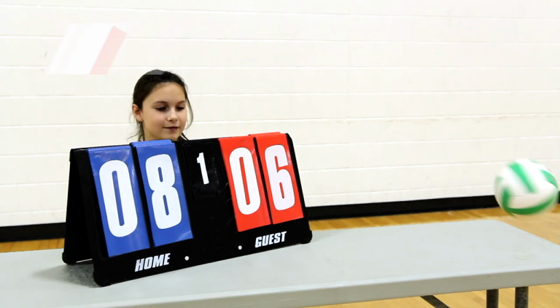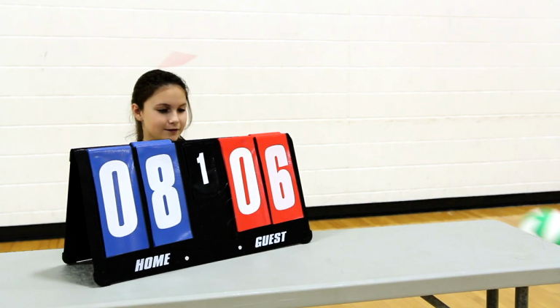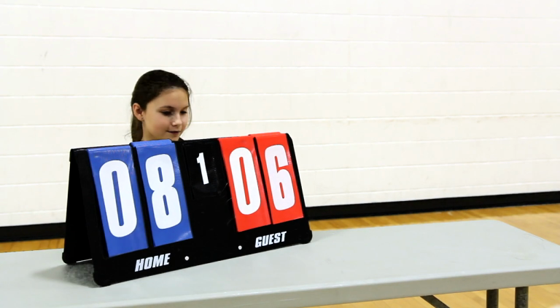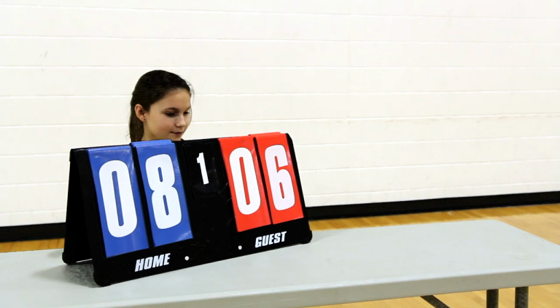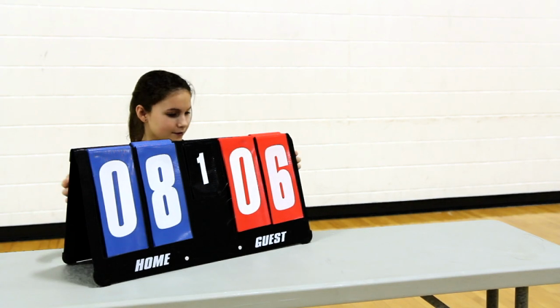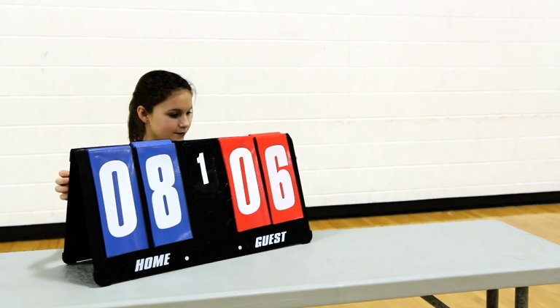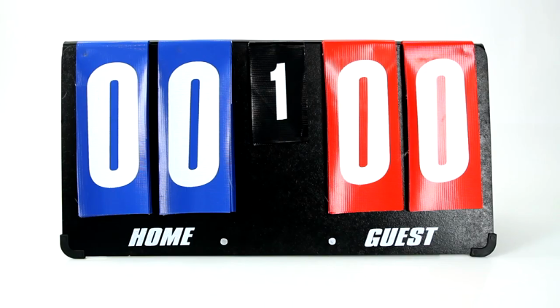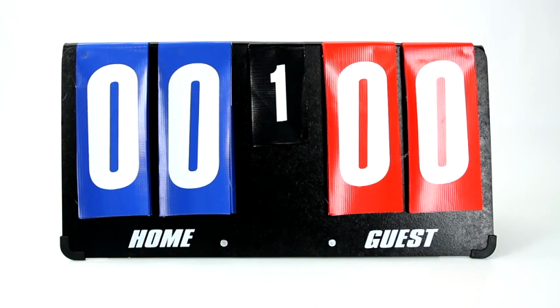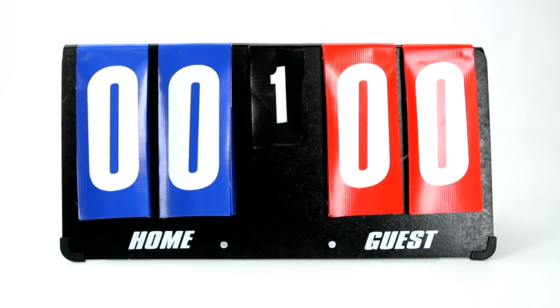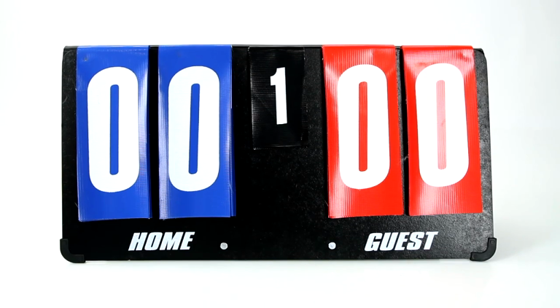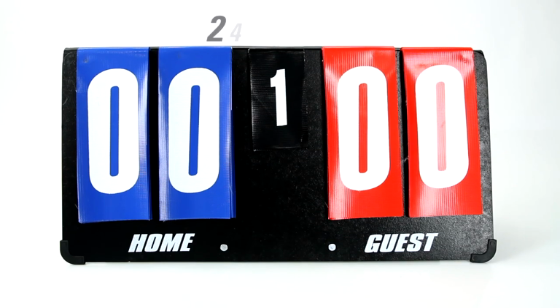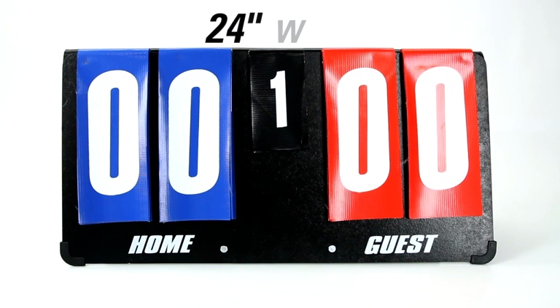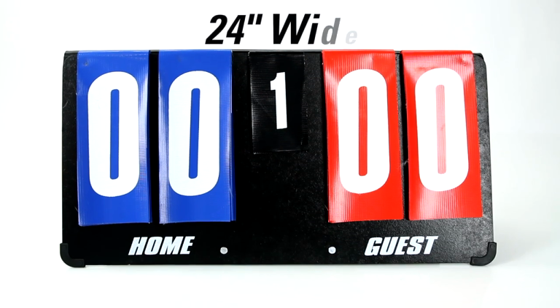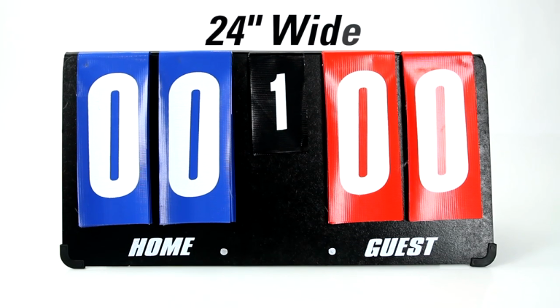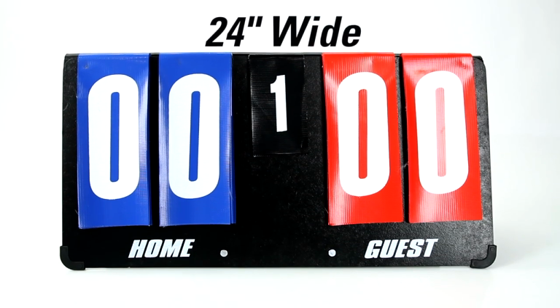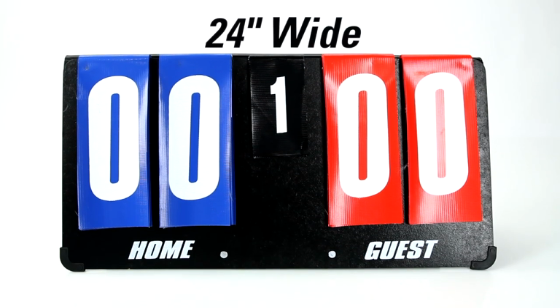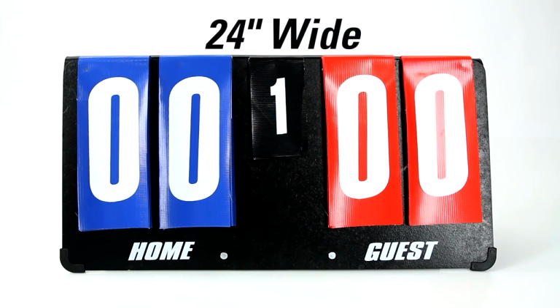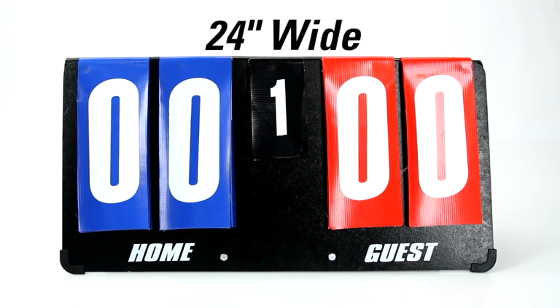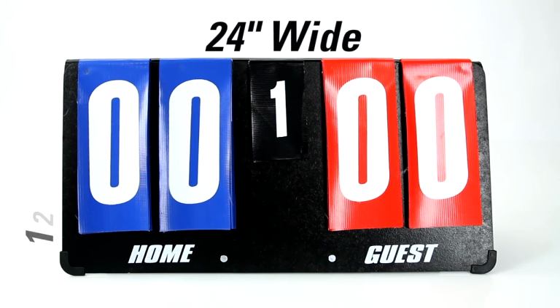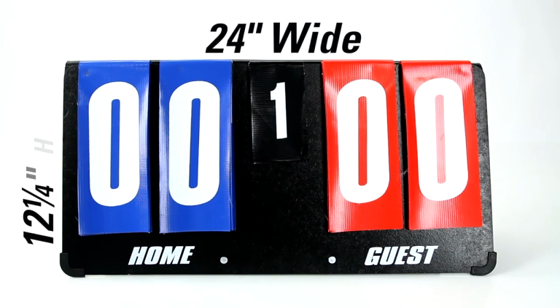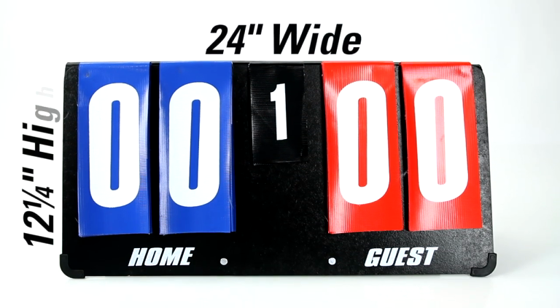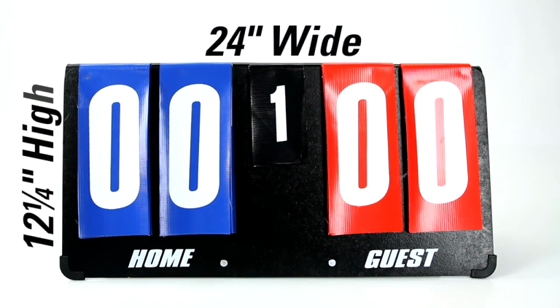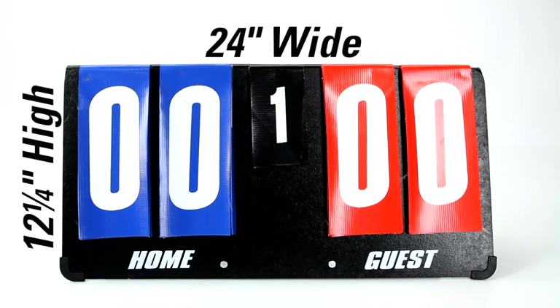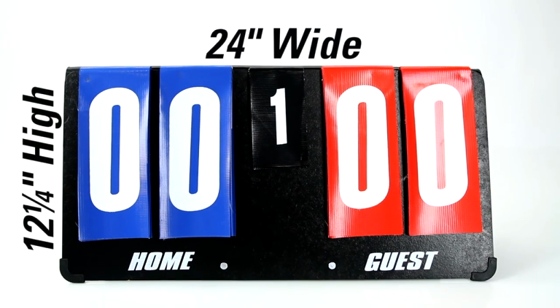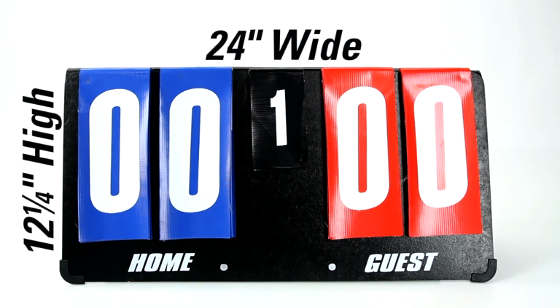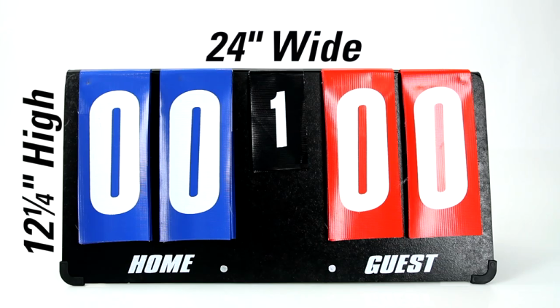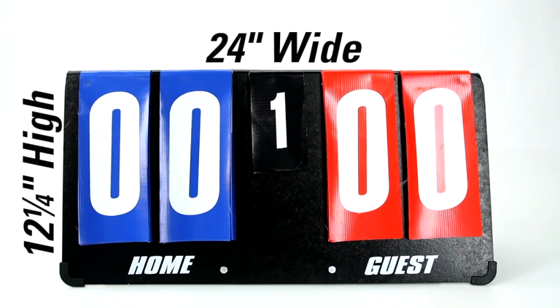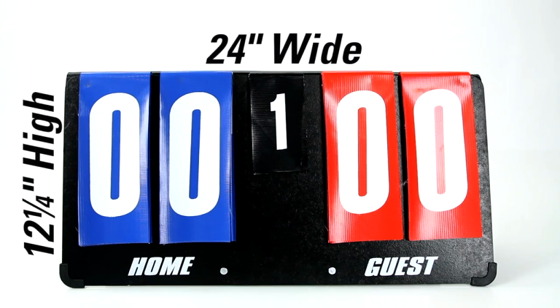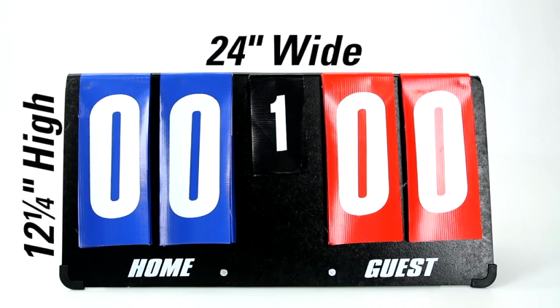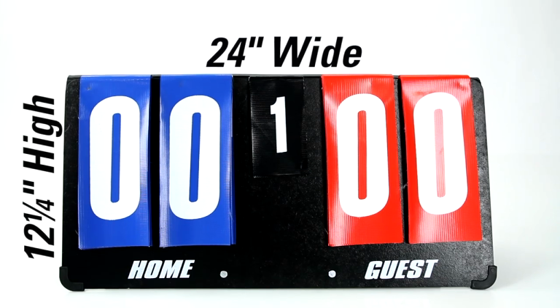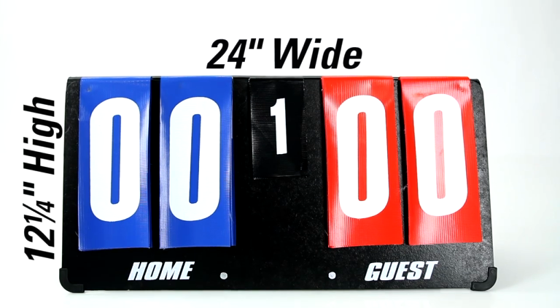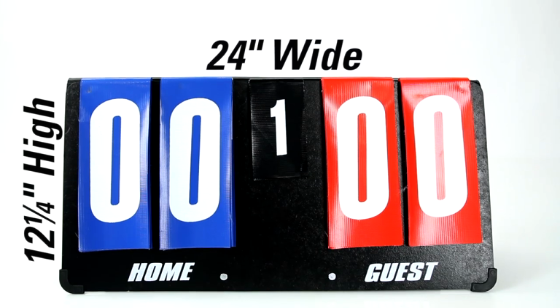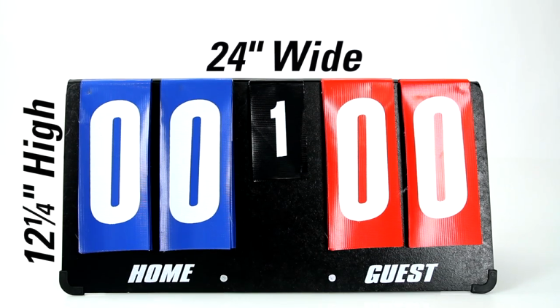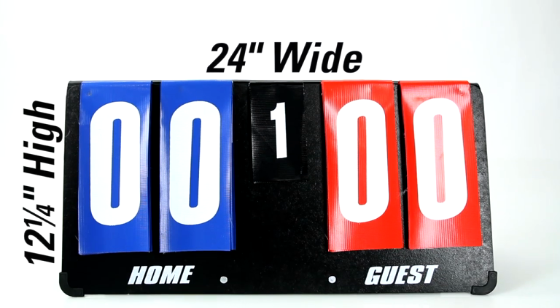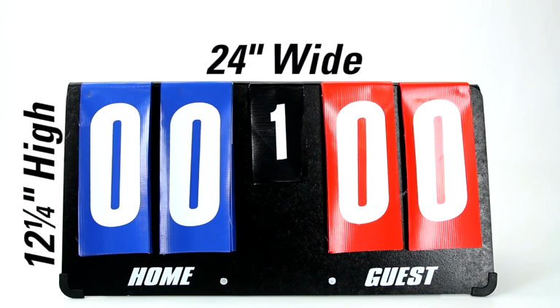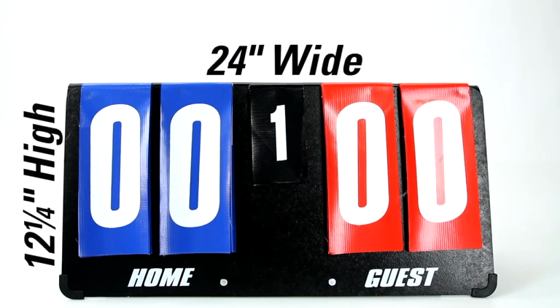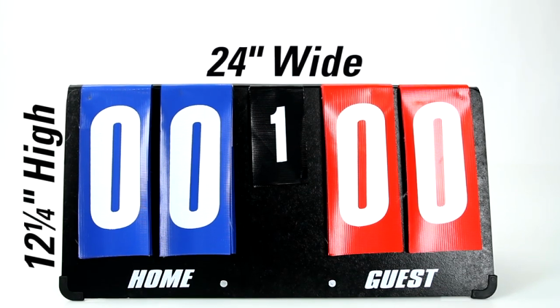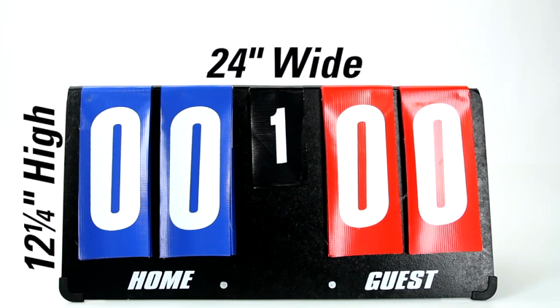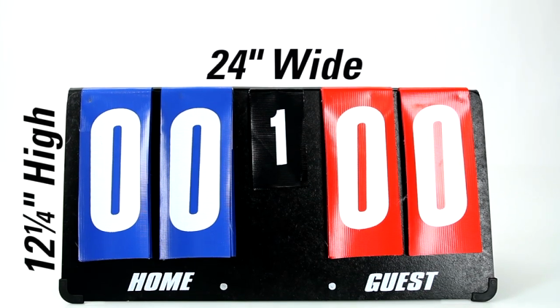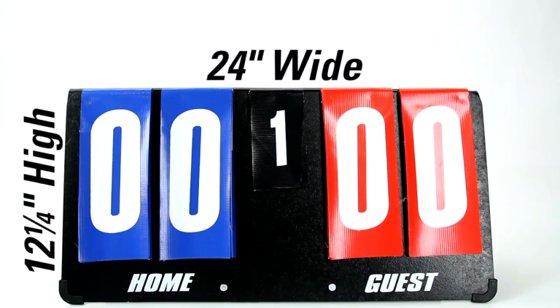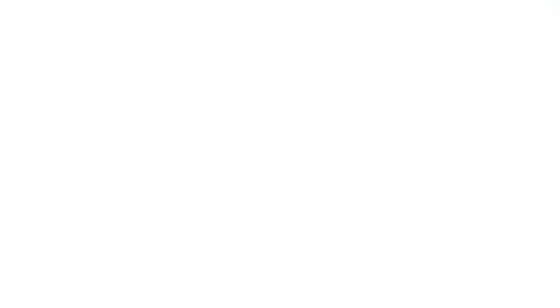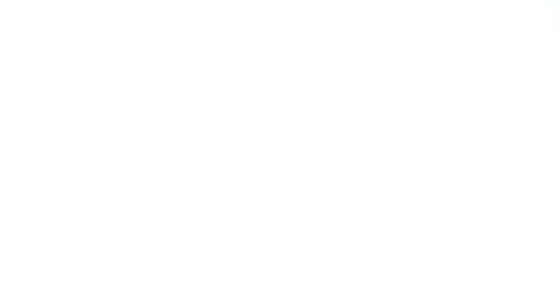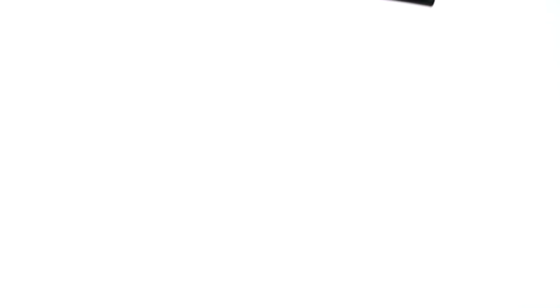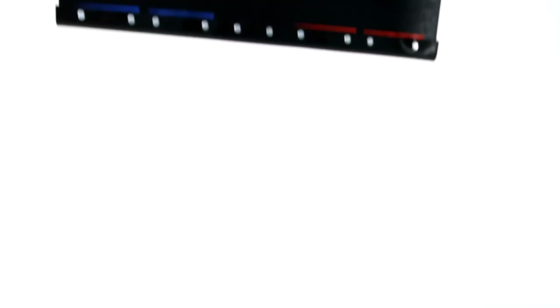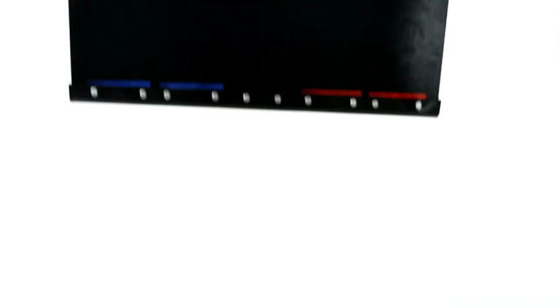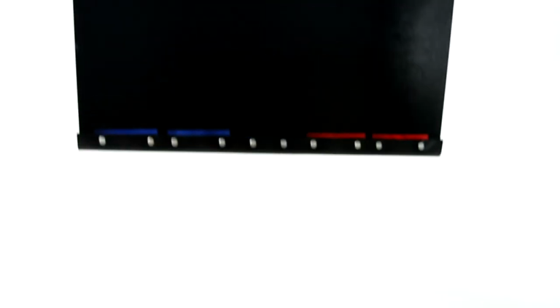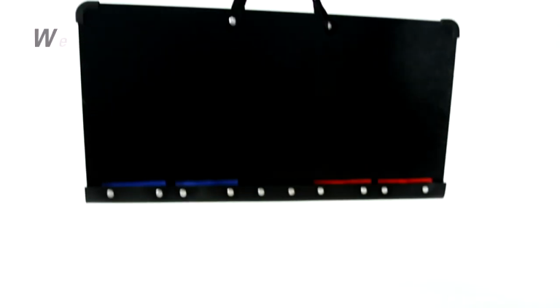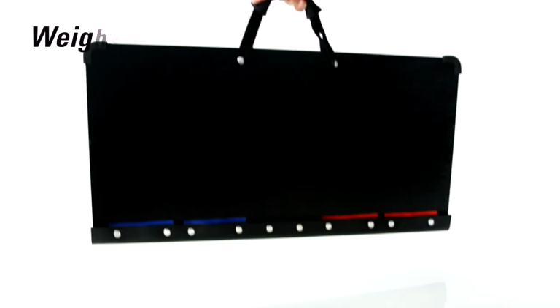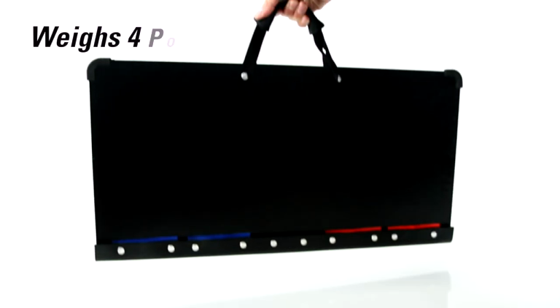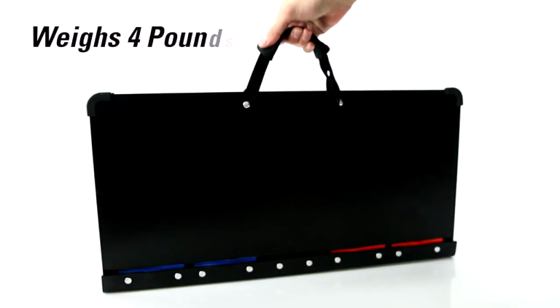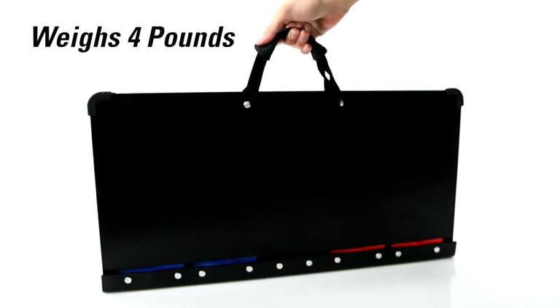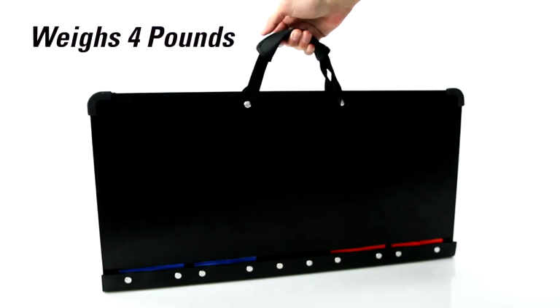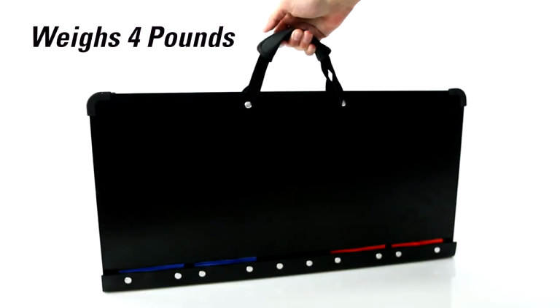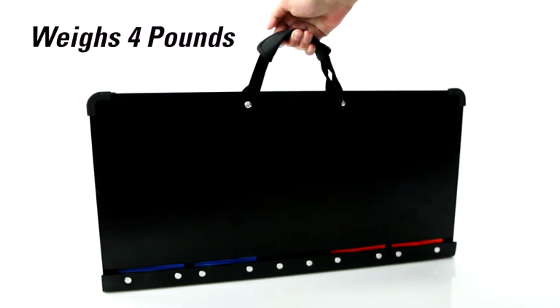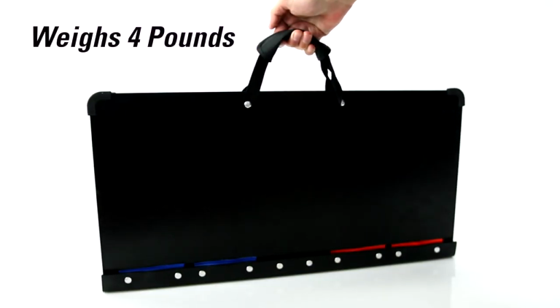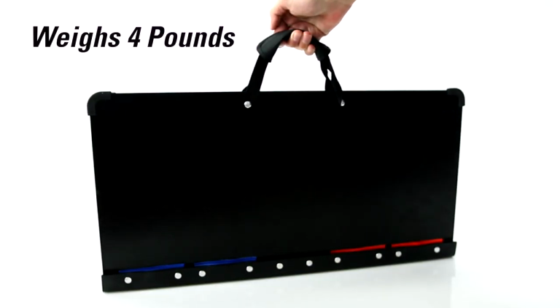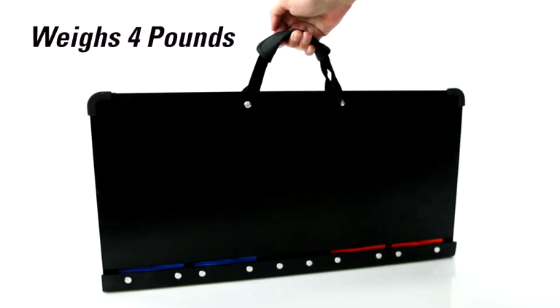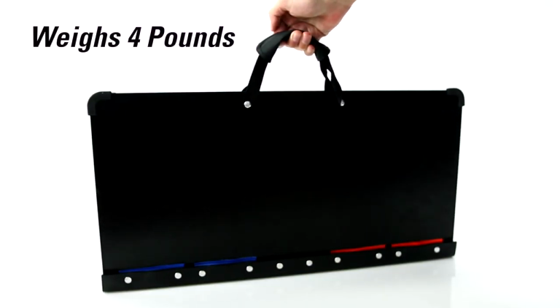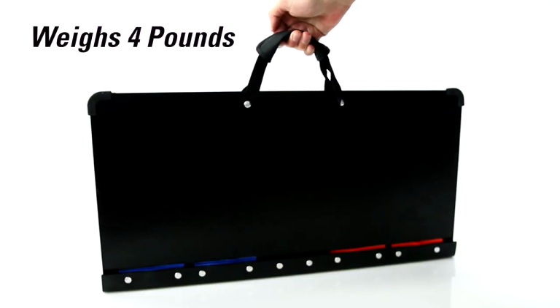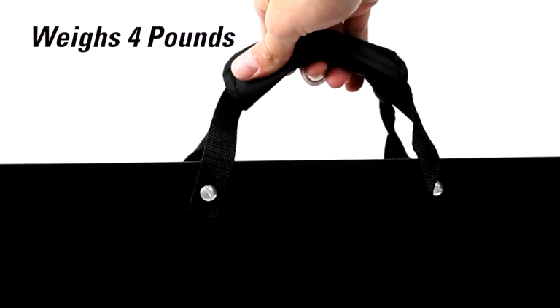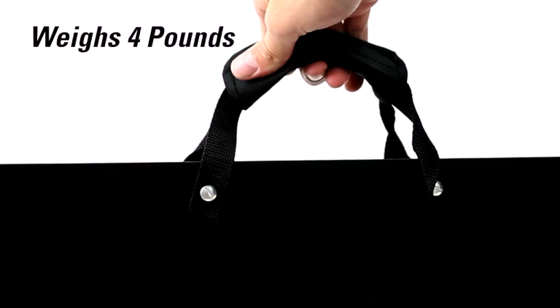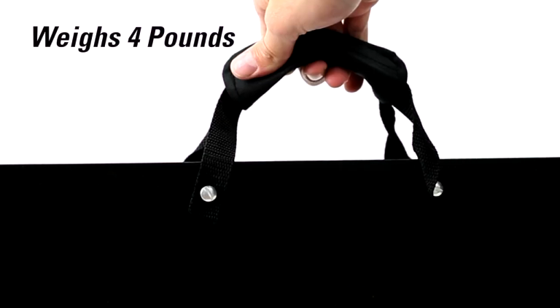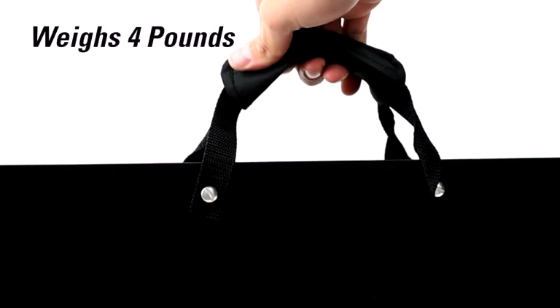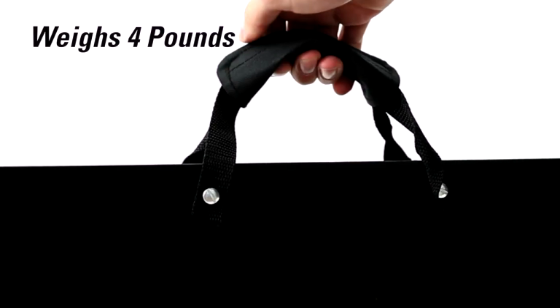Measuring 24 inches wide by 12 and a quarter inches high, Point Pro weighs 4 pounds for lightweight transport with the attached nylon handle.